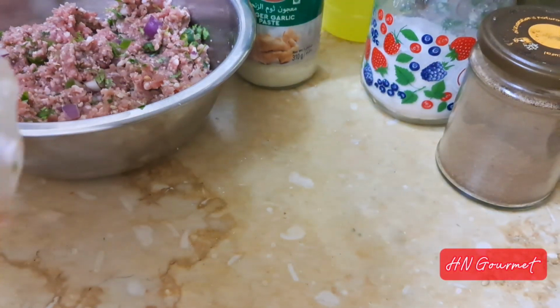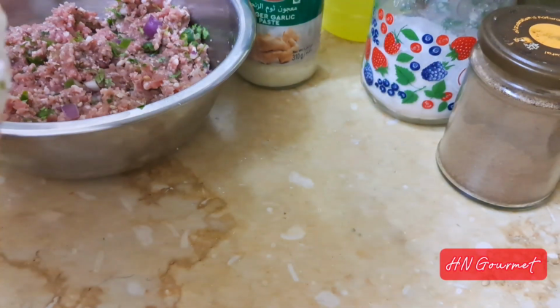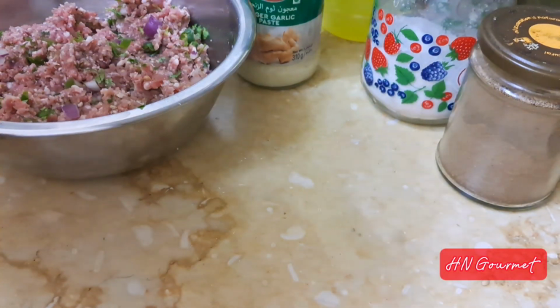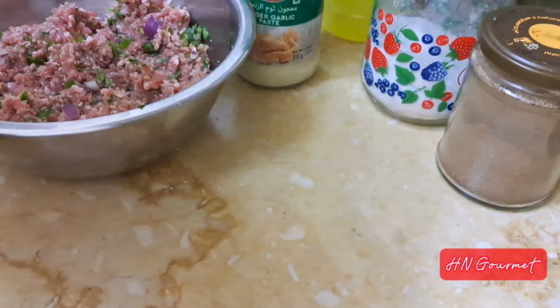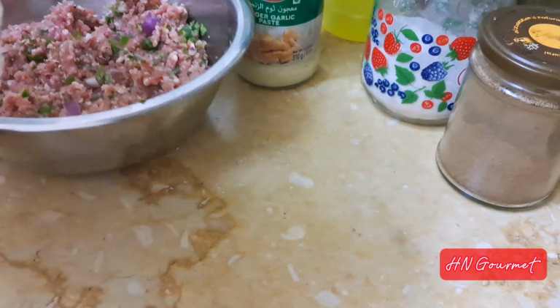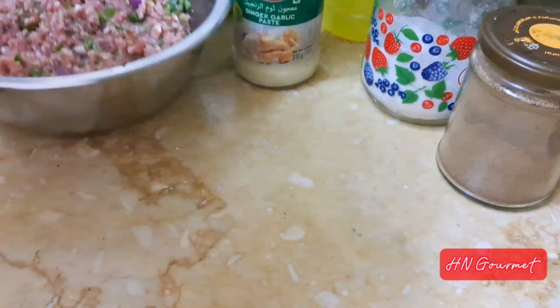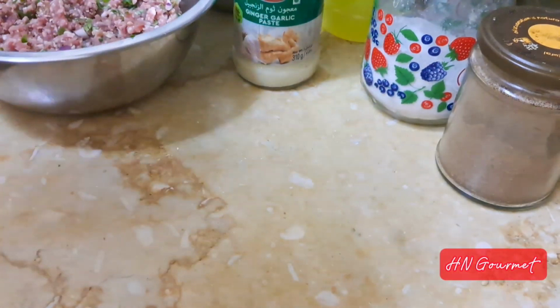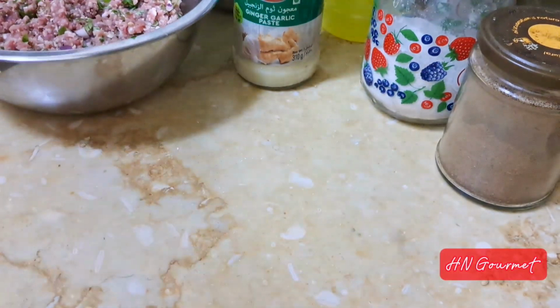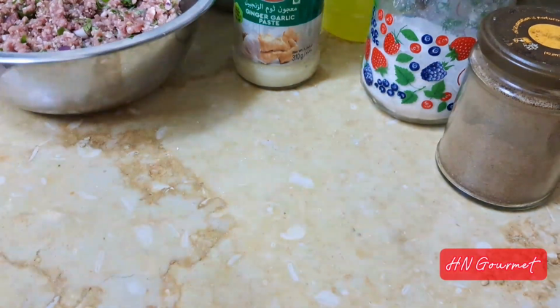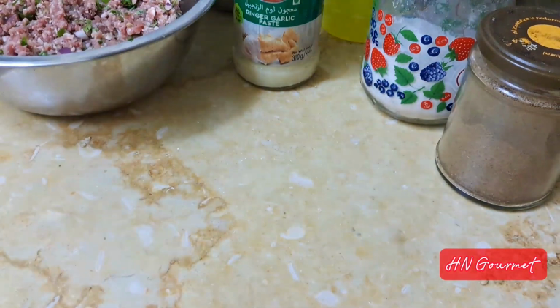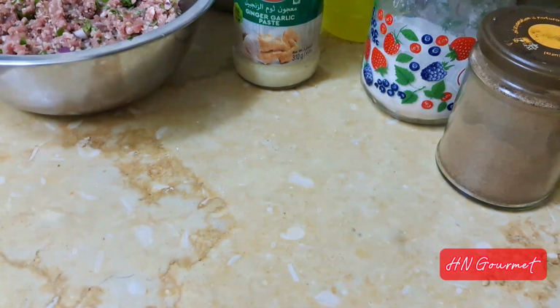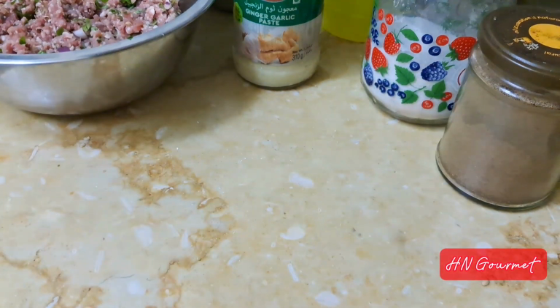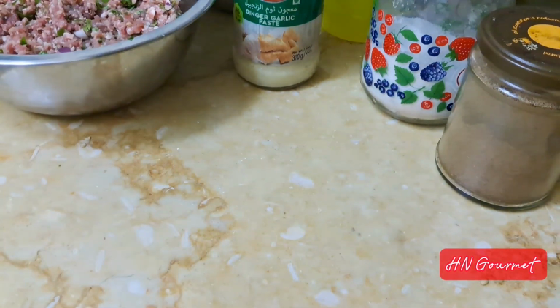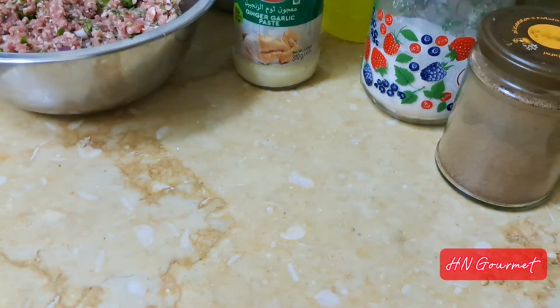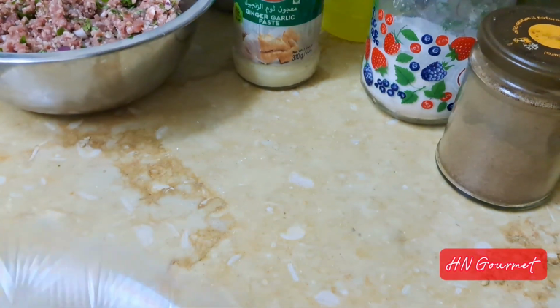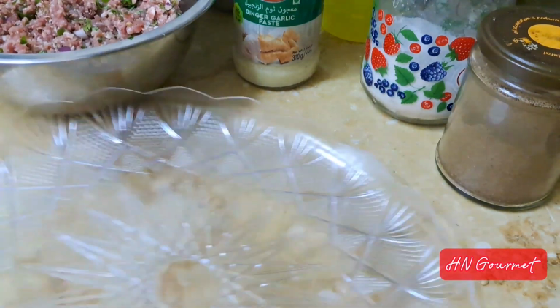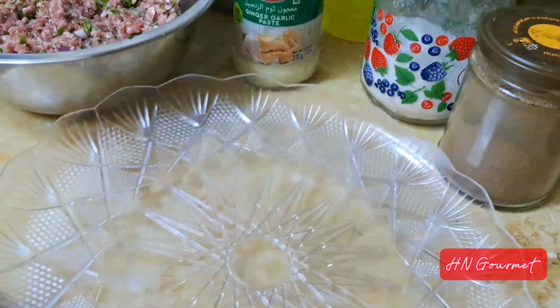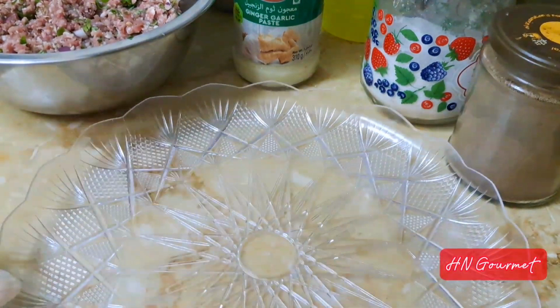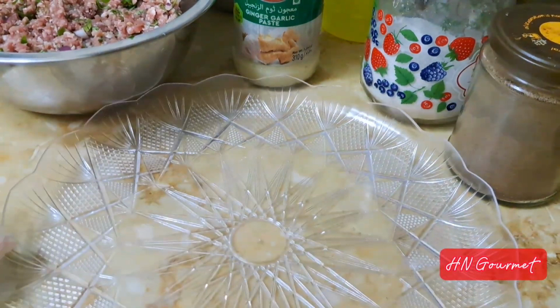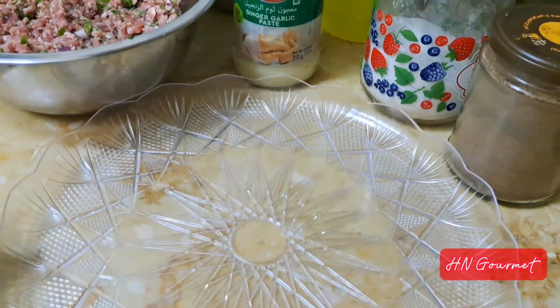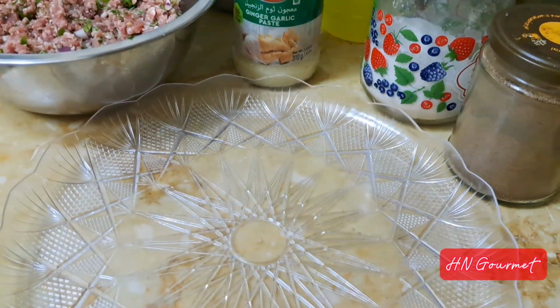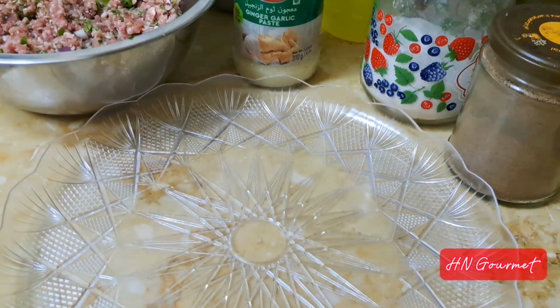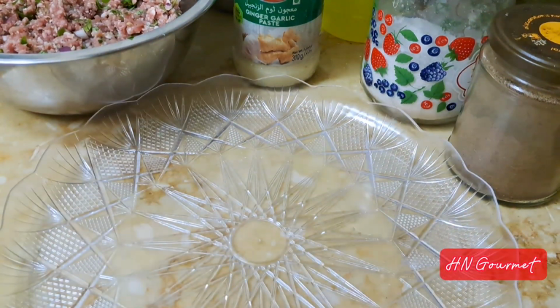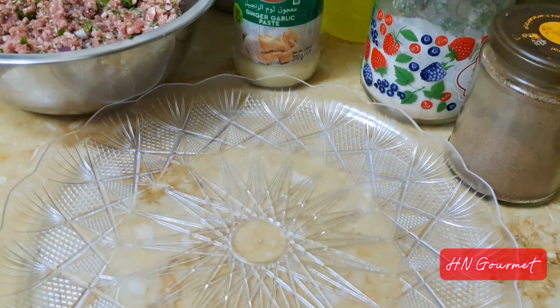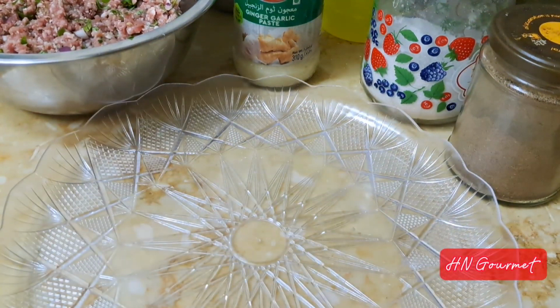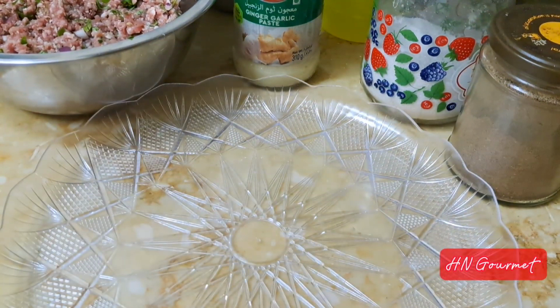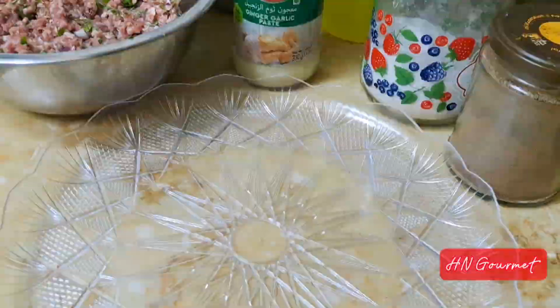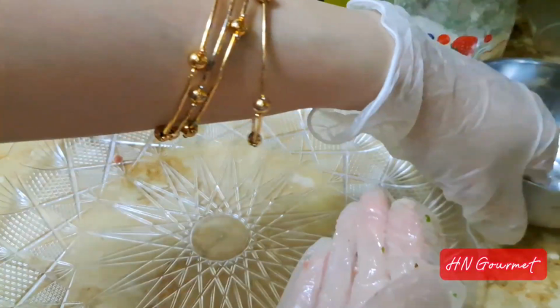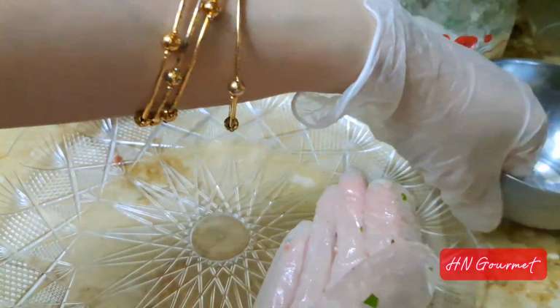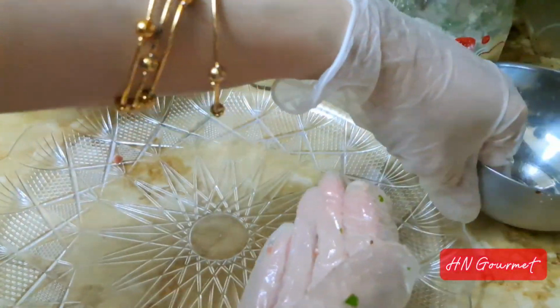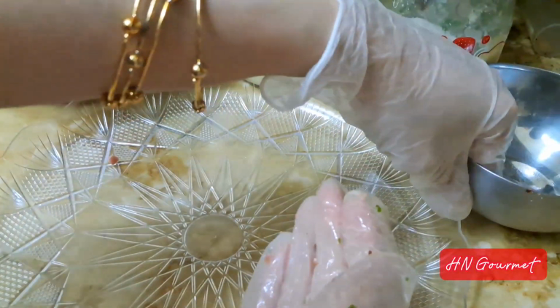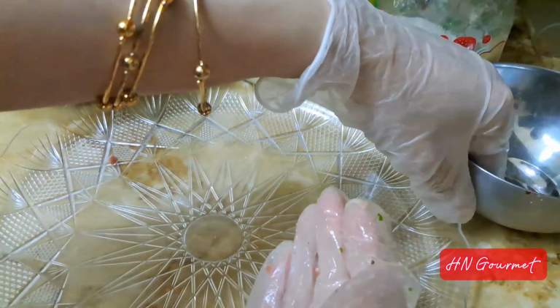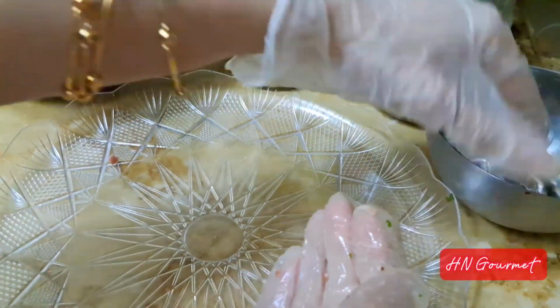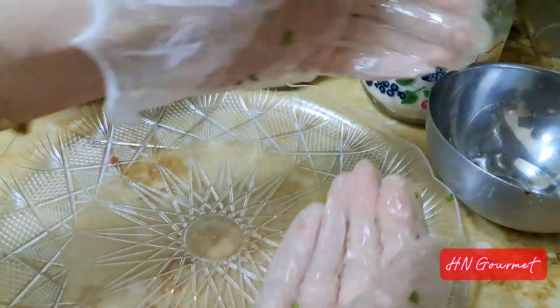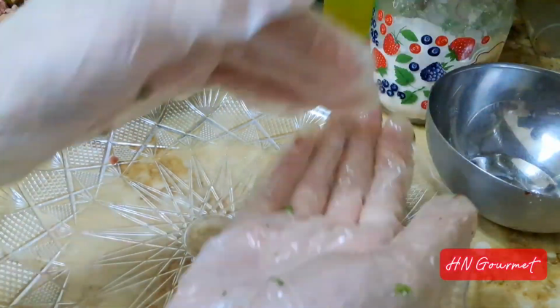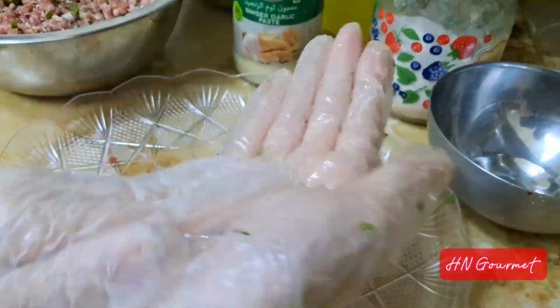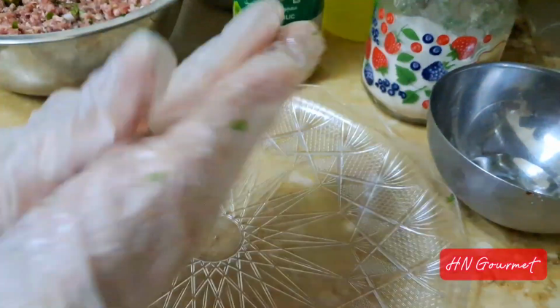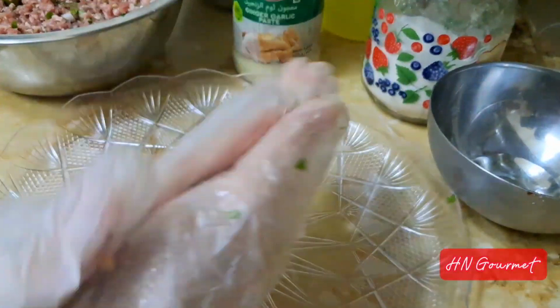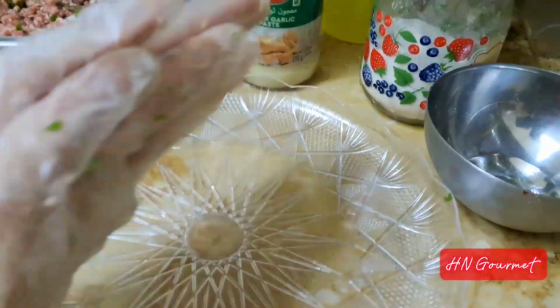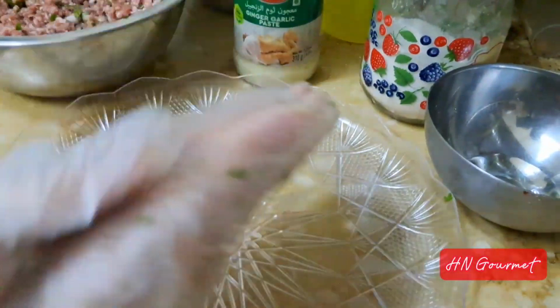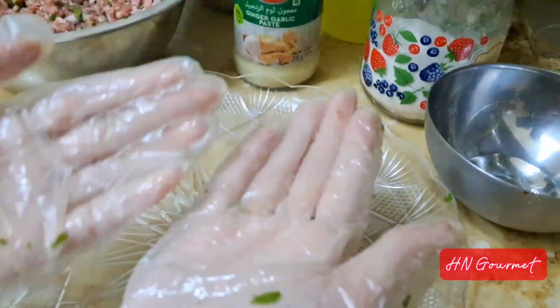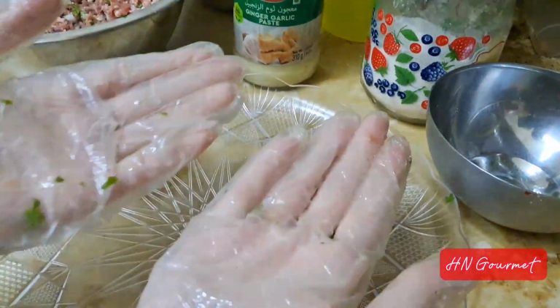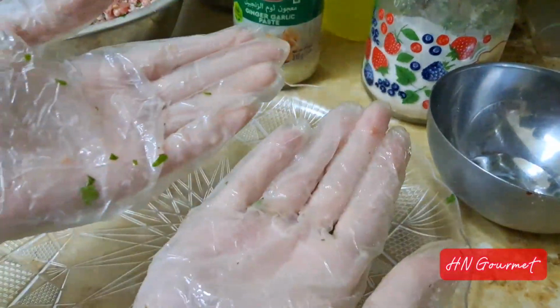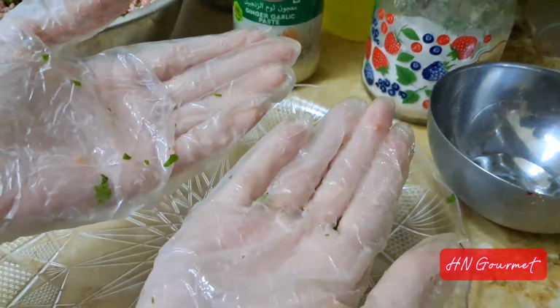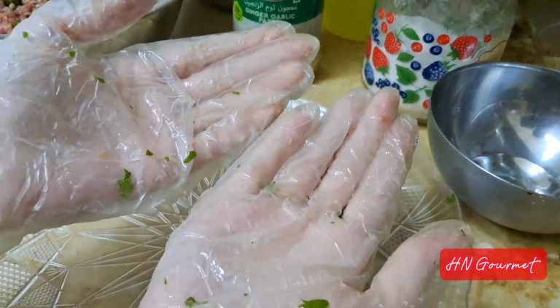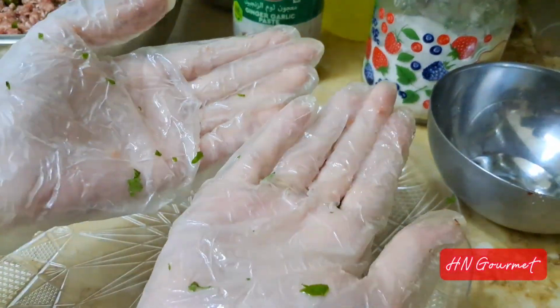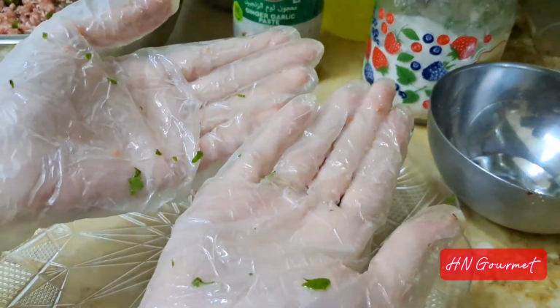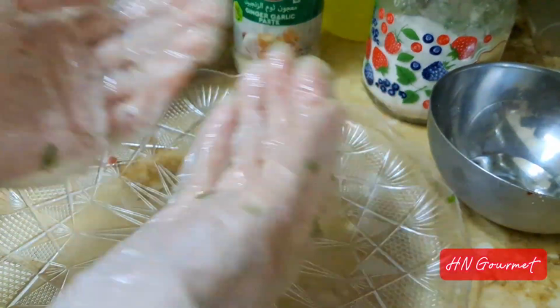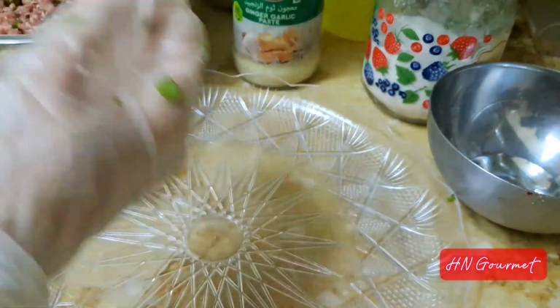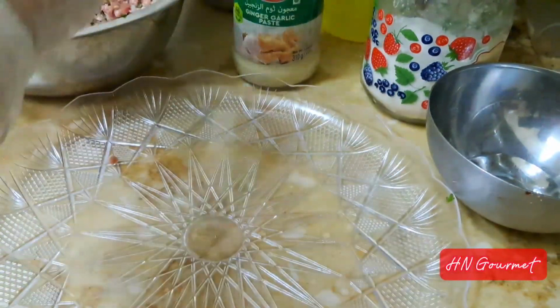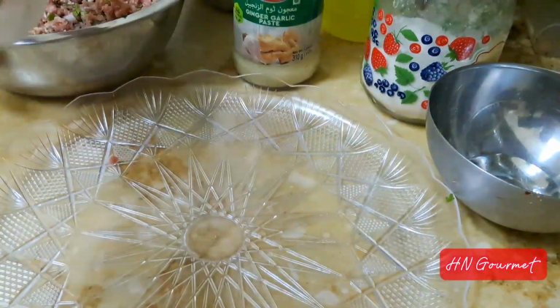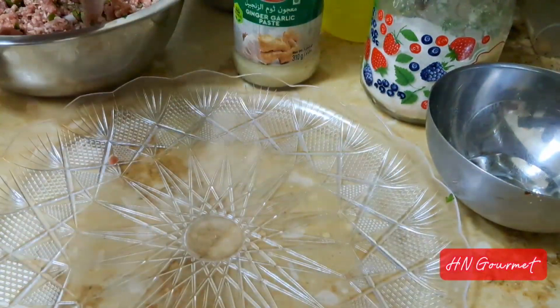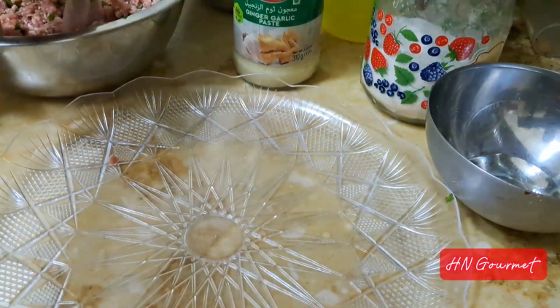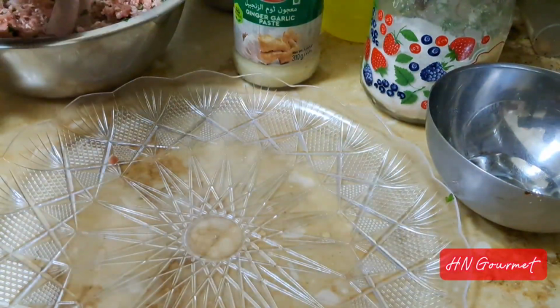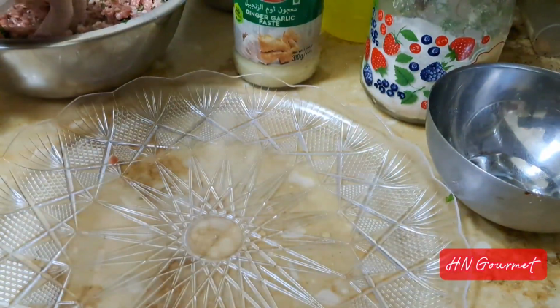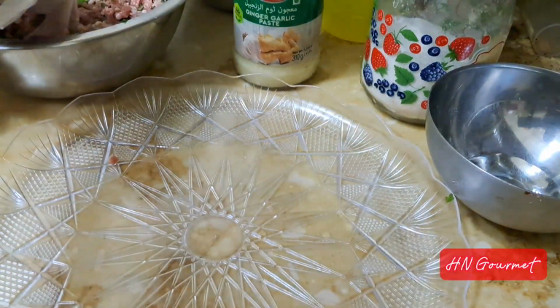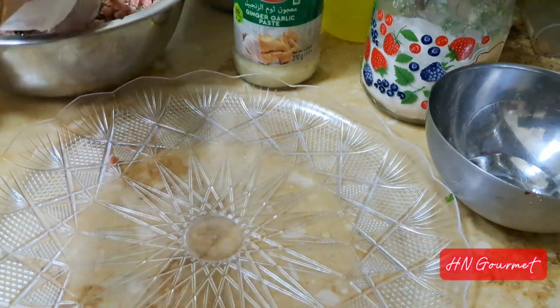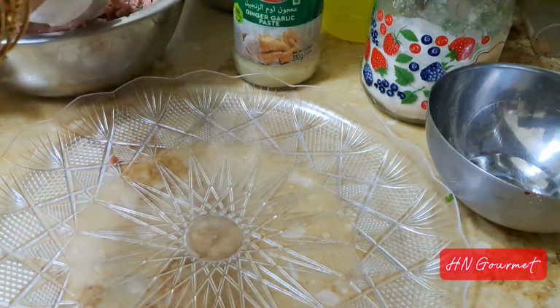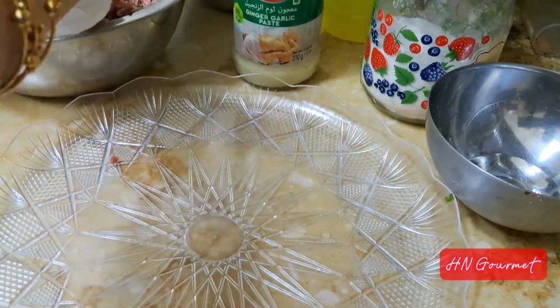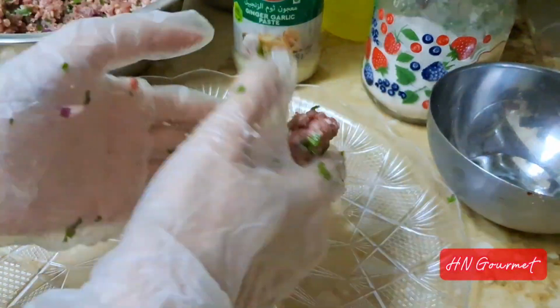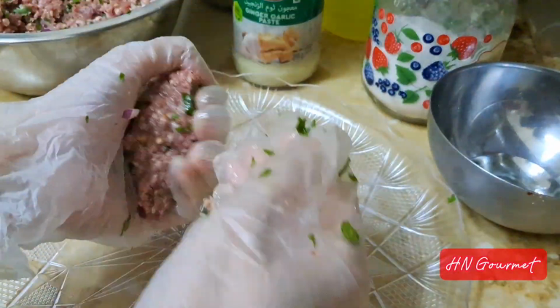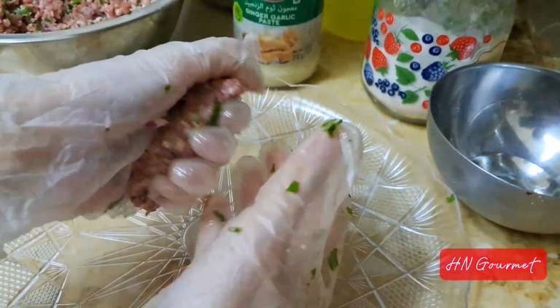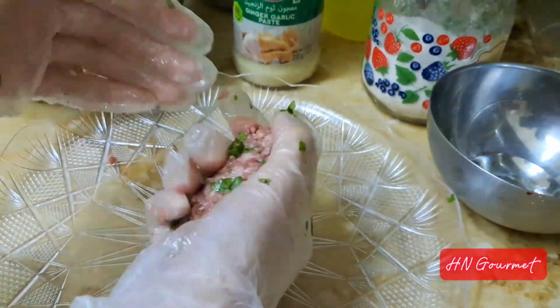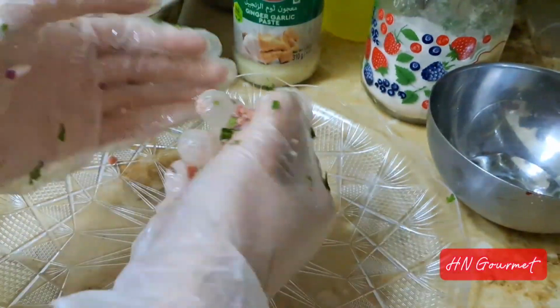Now lightly oil your hands and shape all your seekh kebabs. You can use a skewer or straw to shape the kebabs.